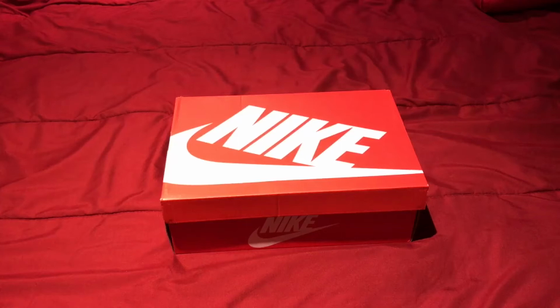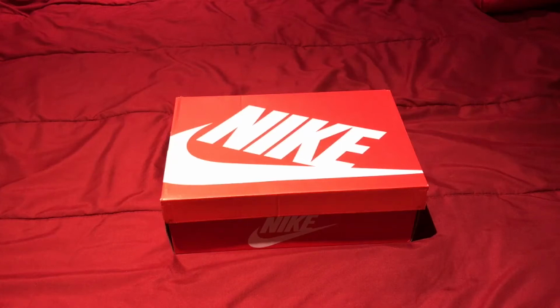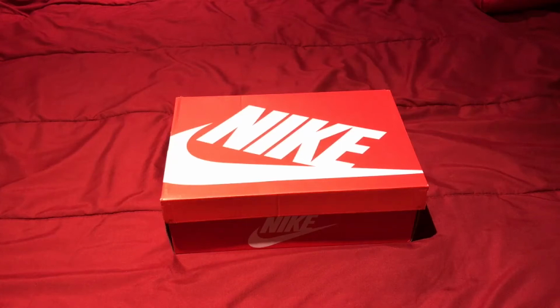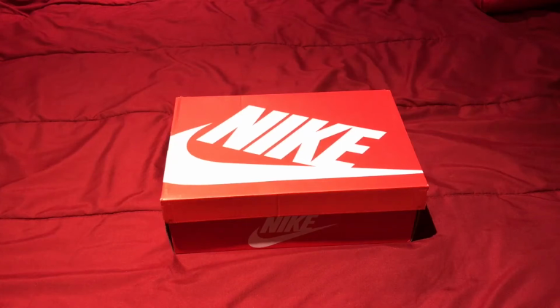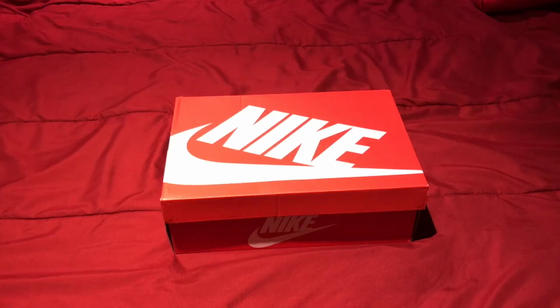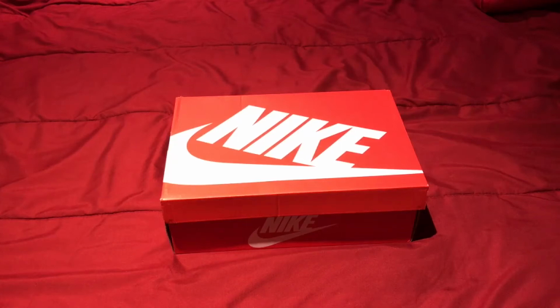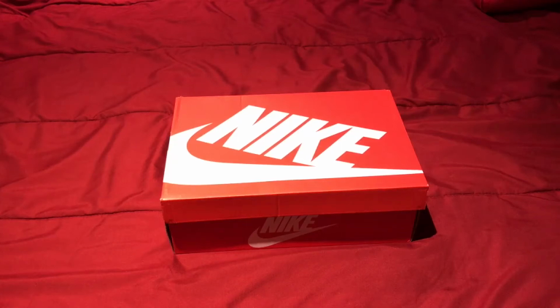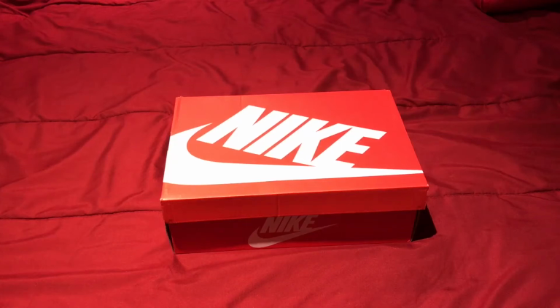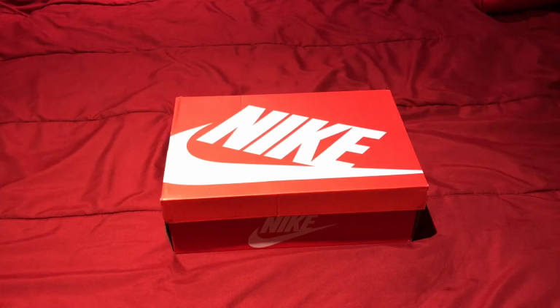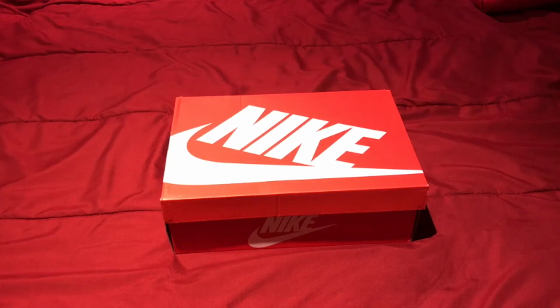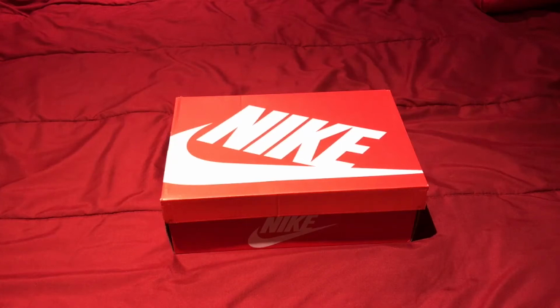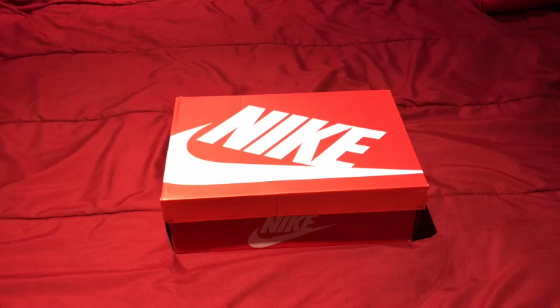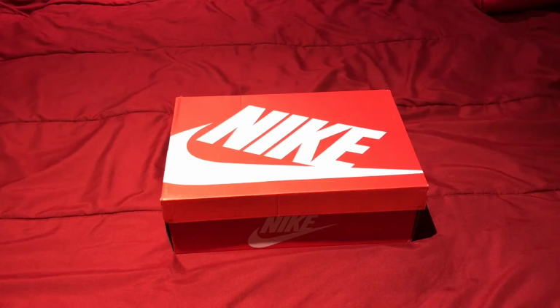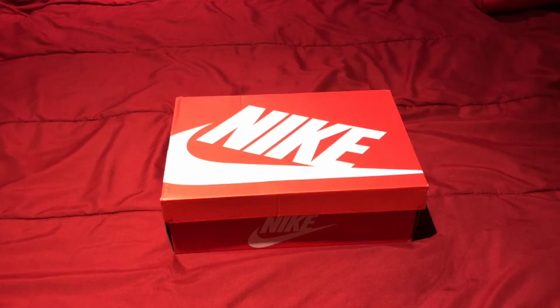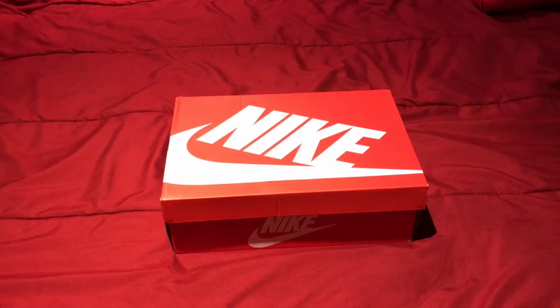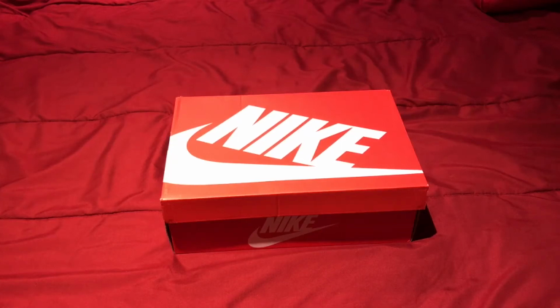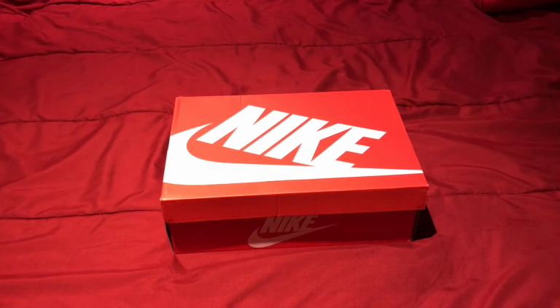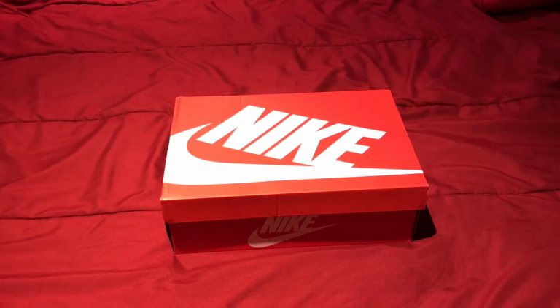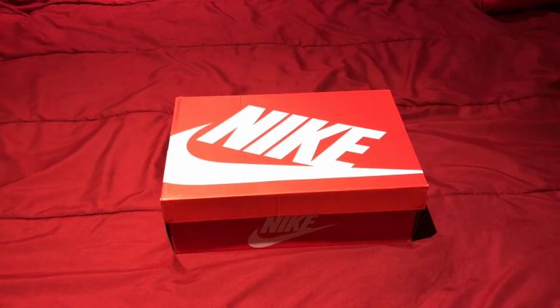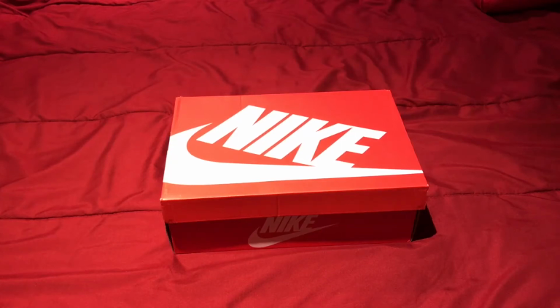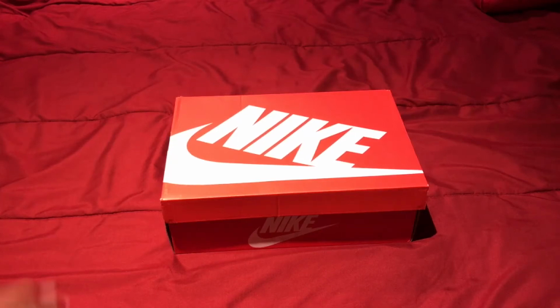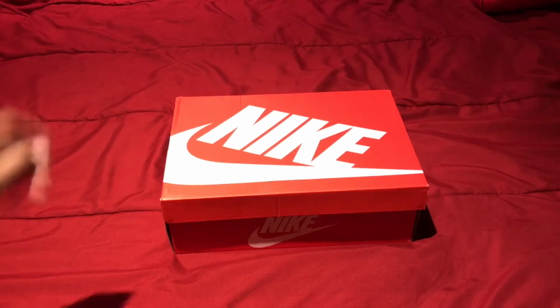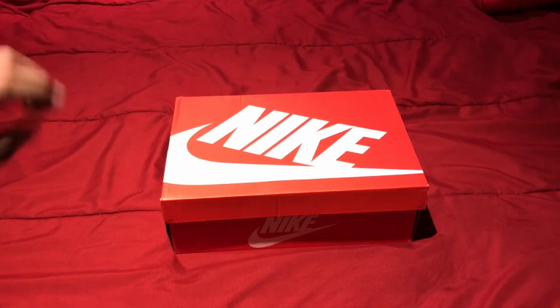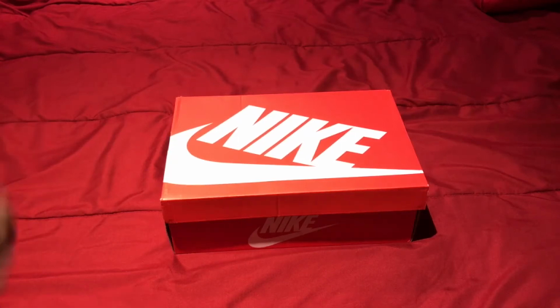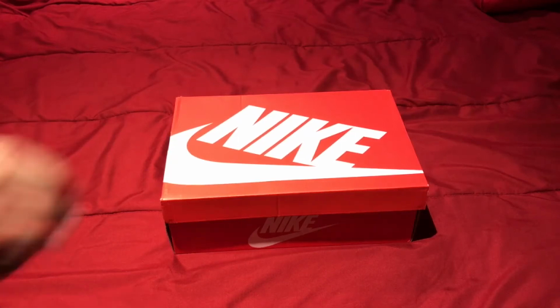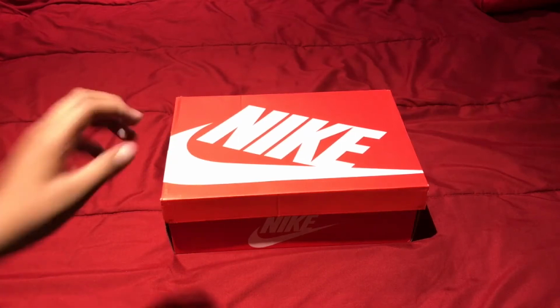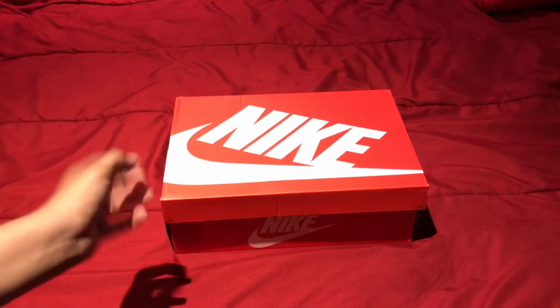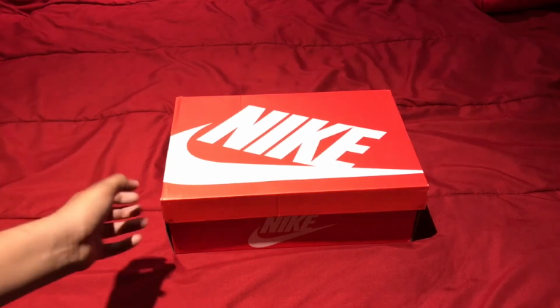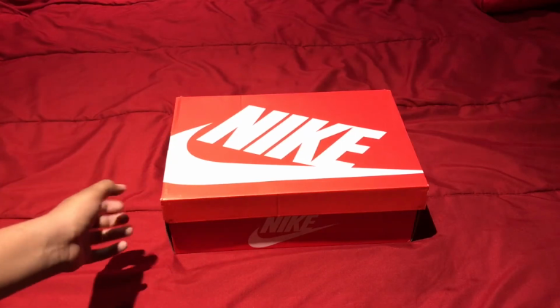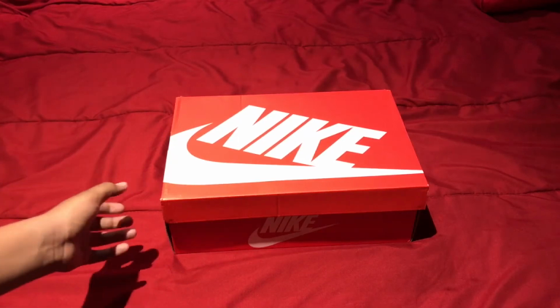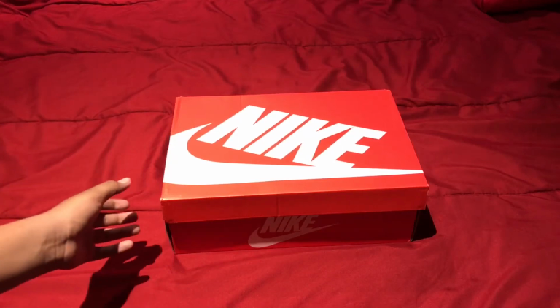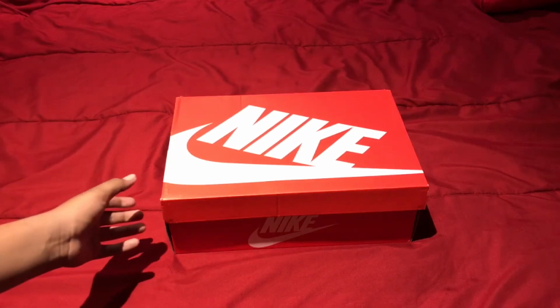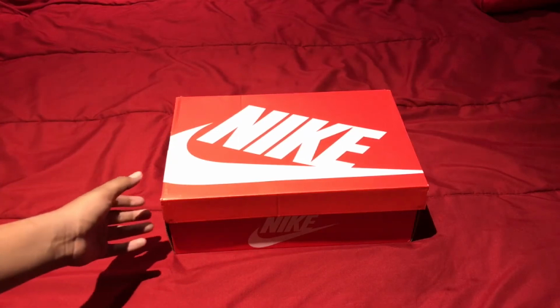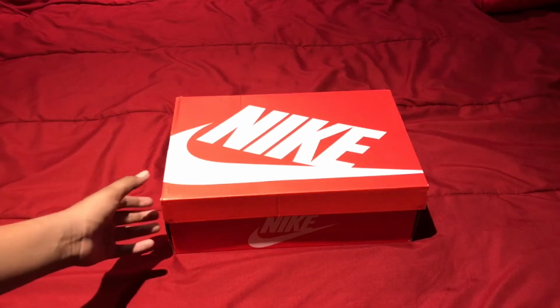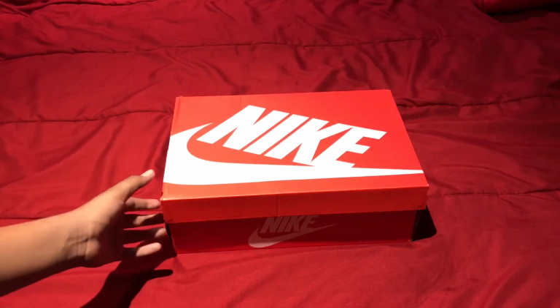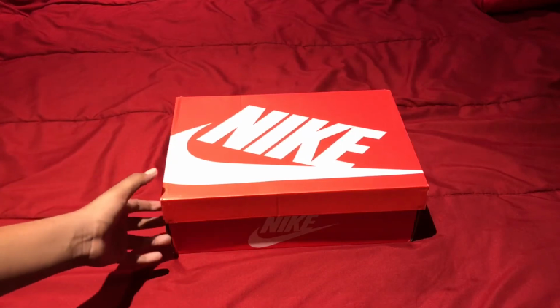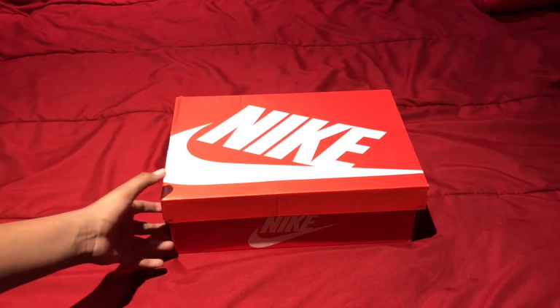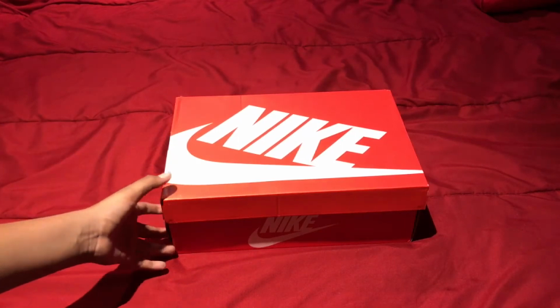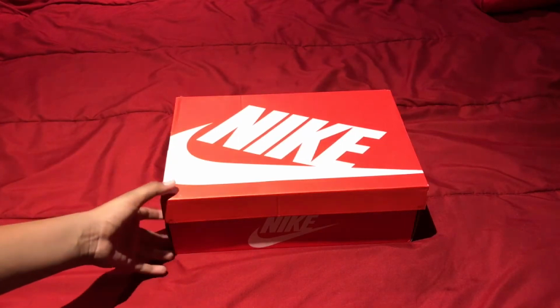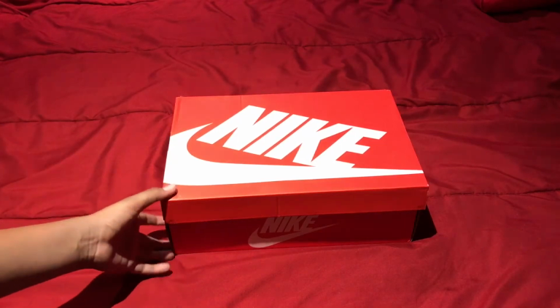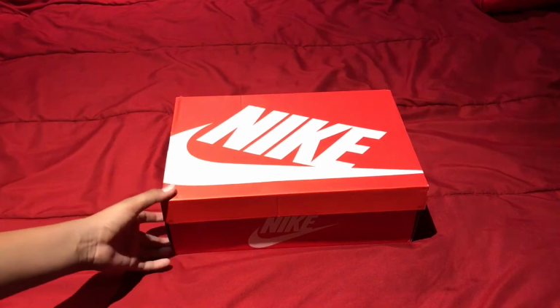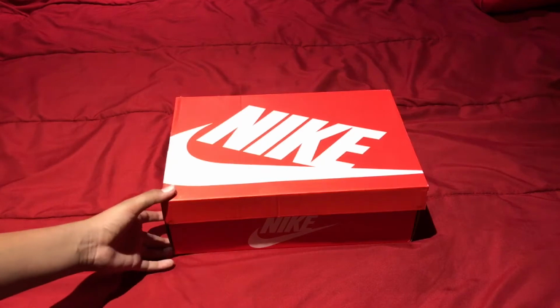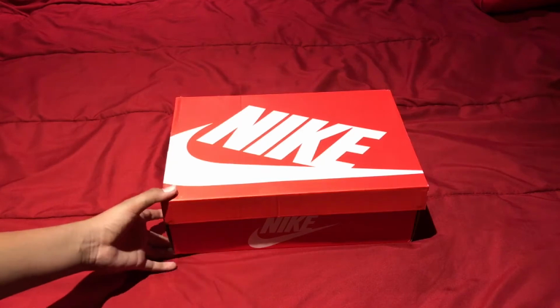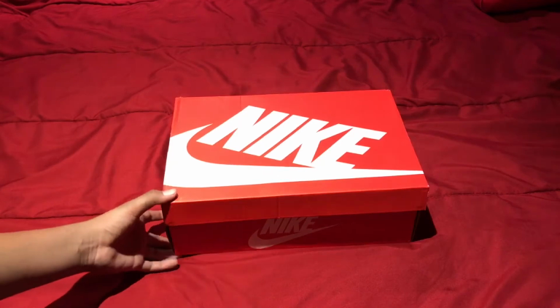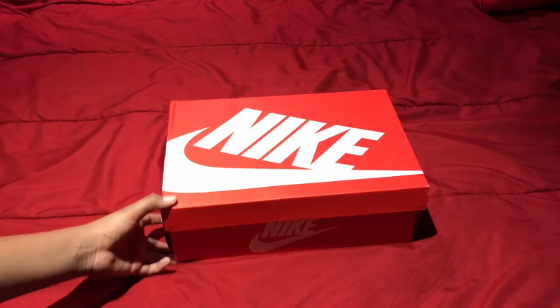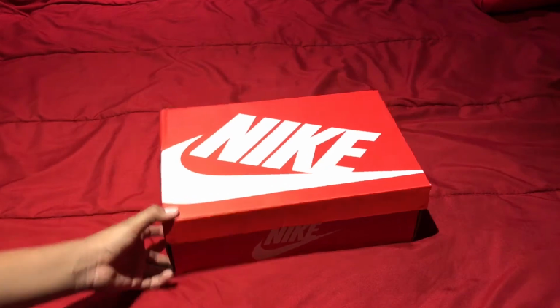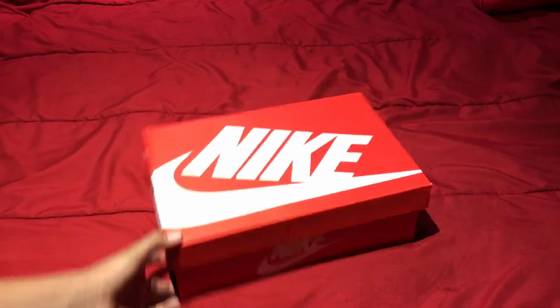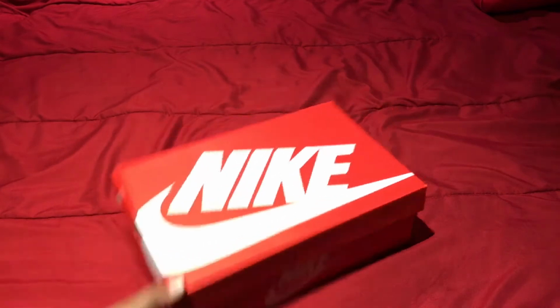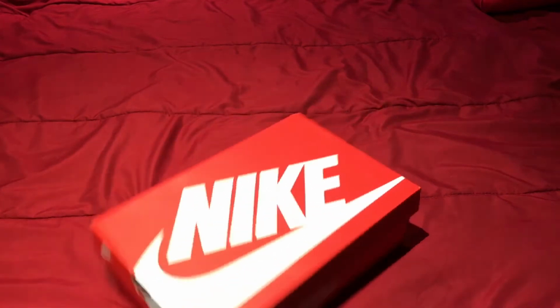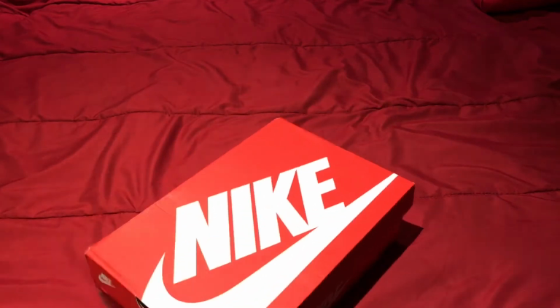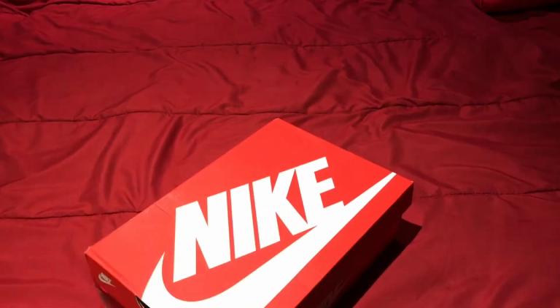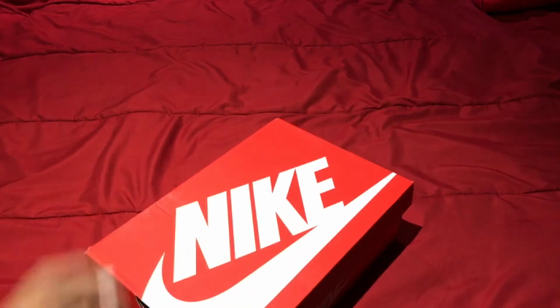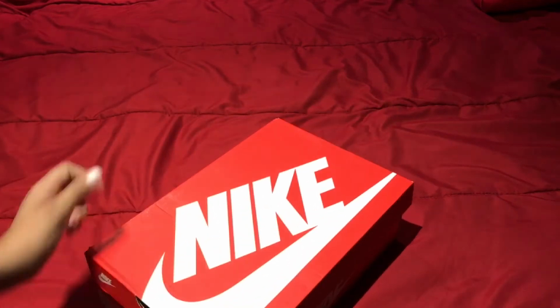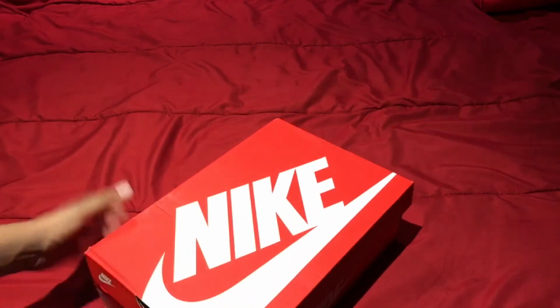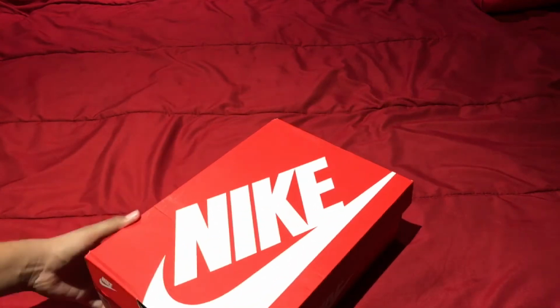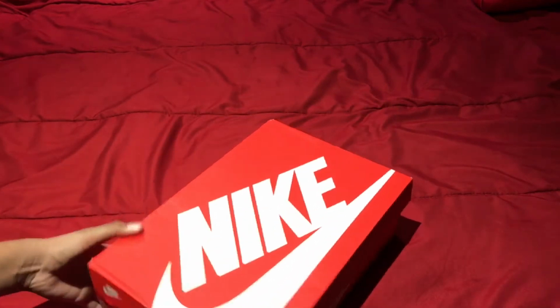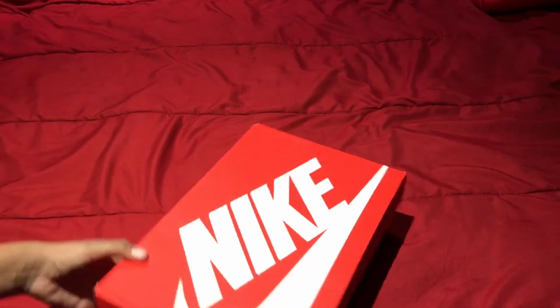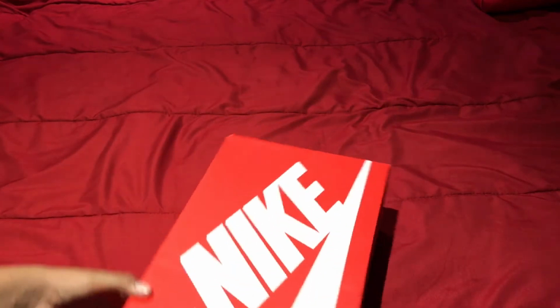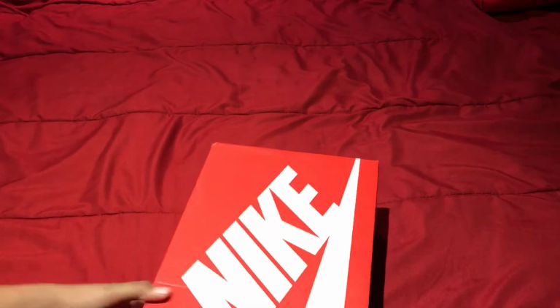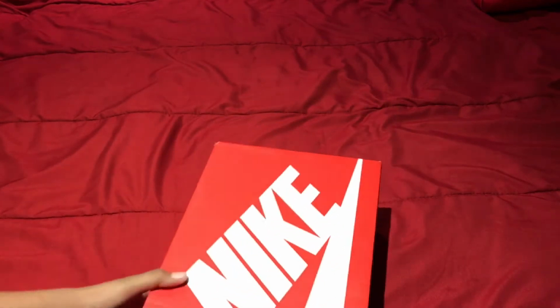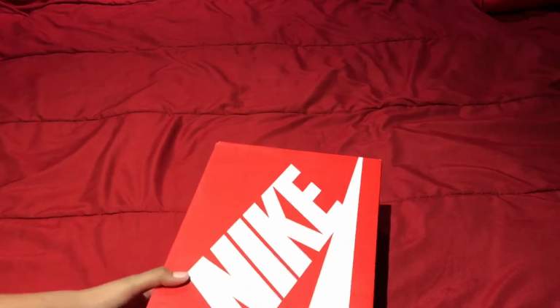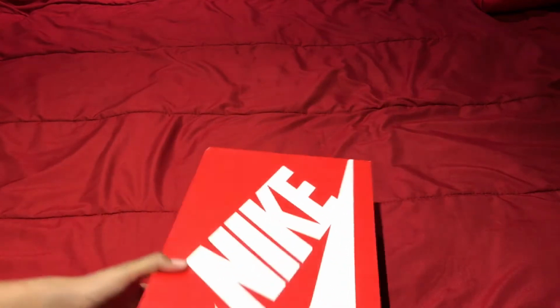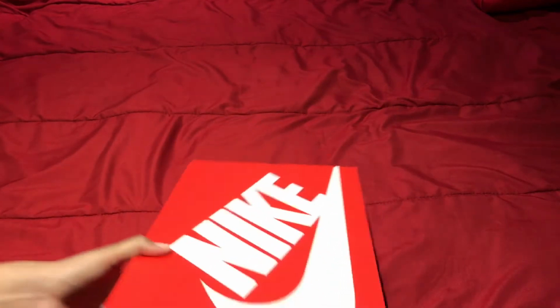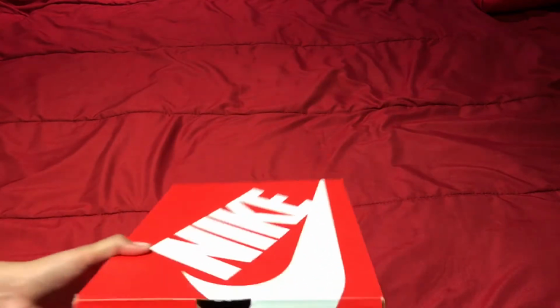What is up guys, brand new video today. I'm bringing you guys a review of the Nike Air More Uptempo.